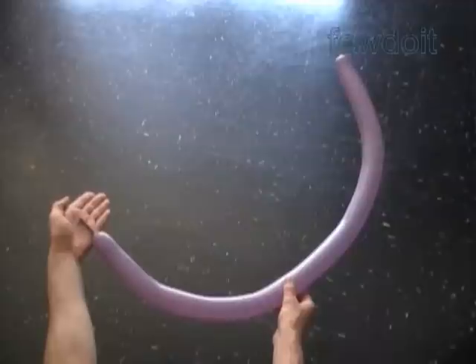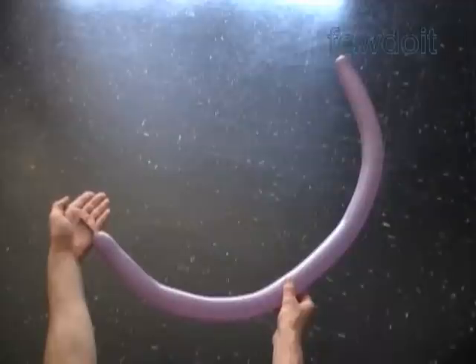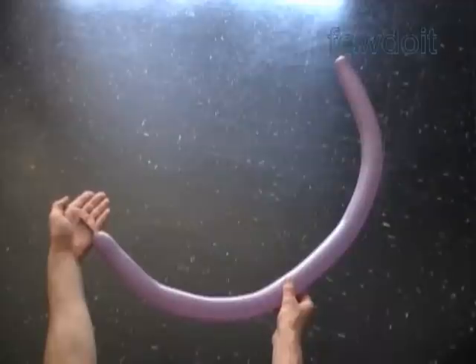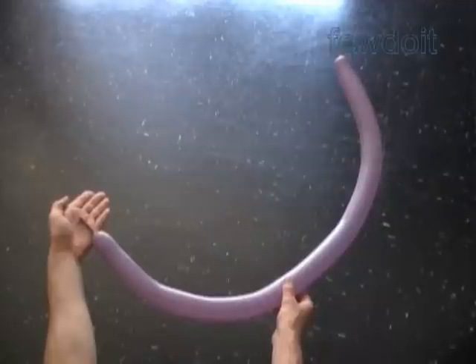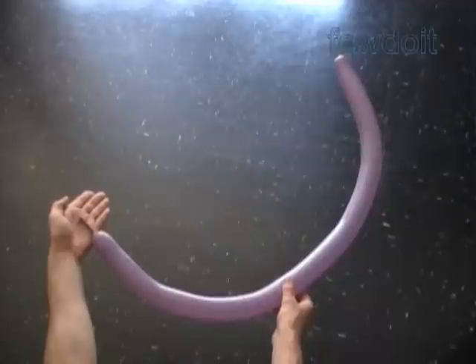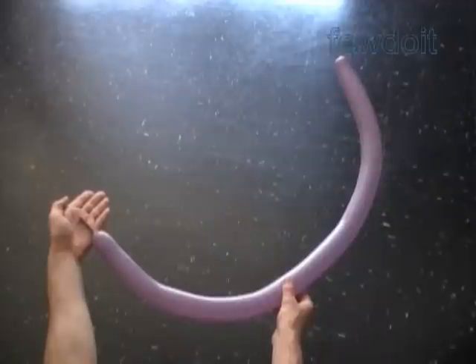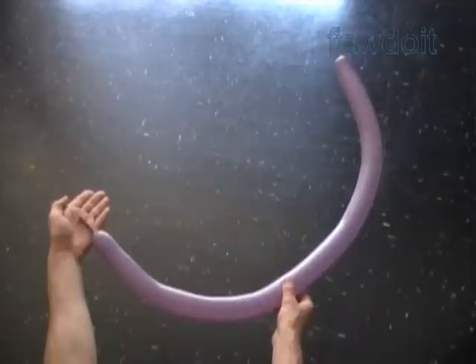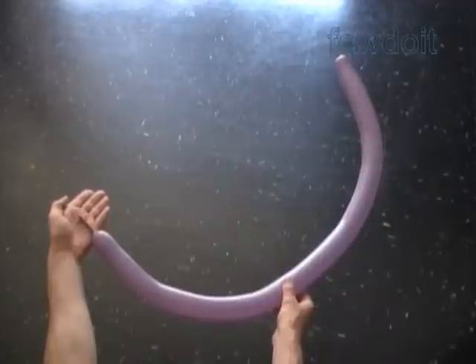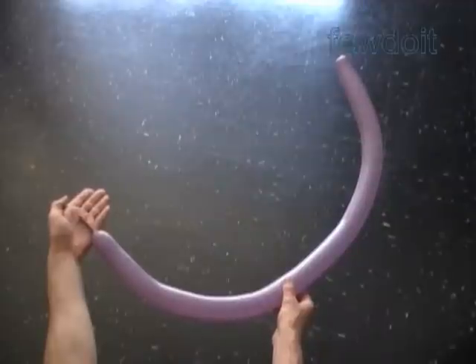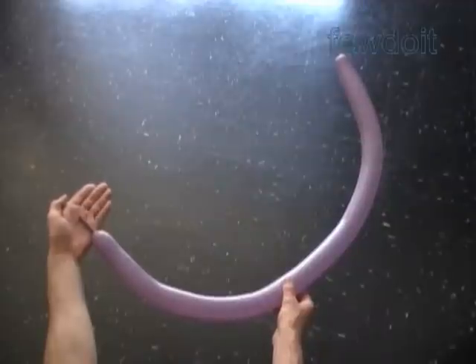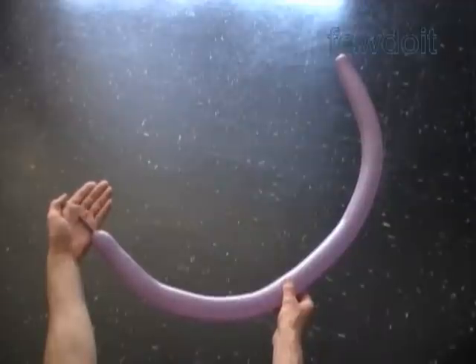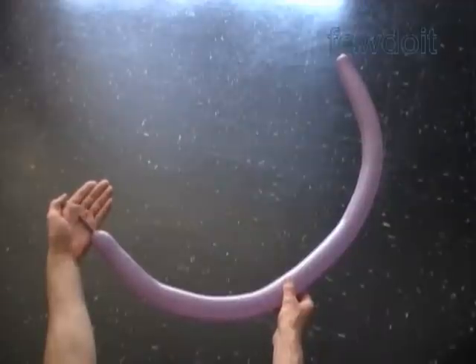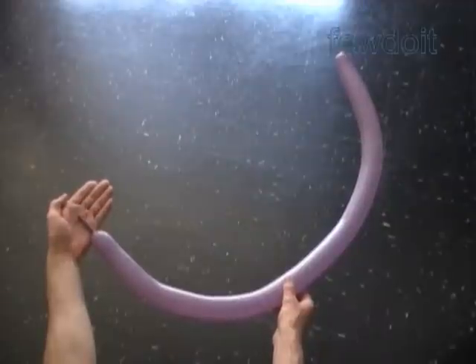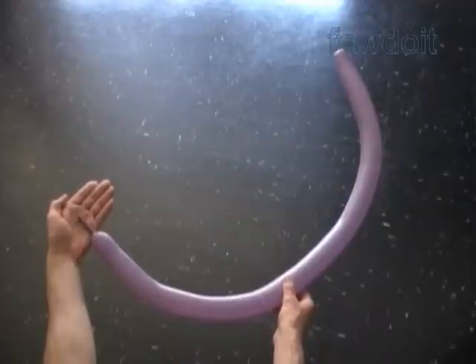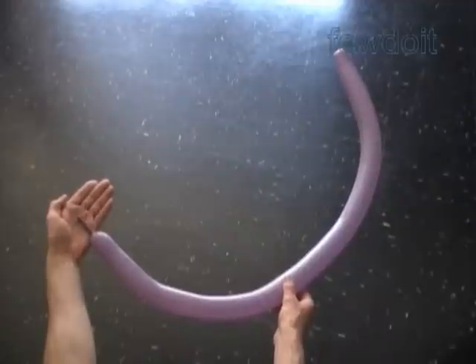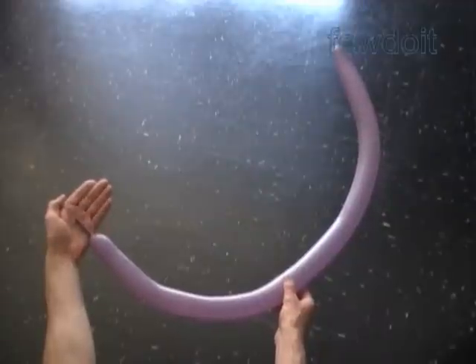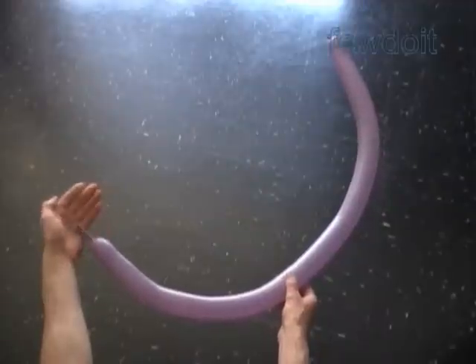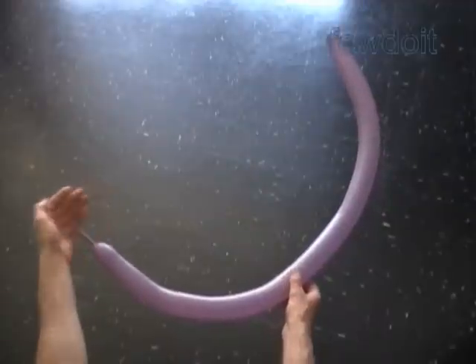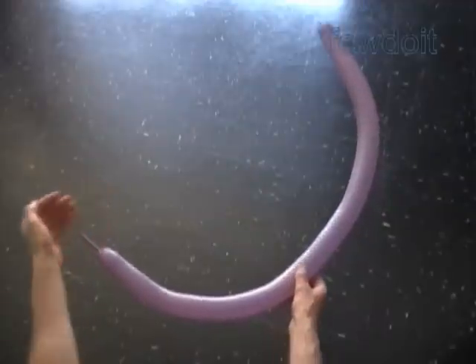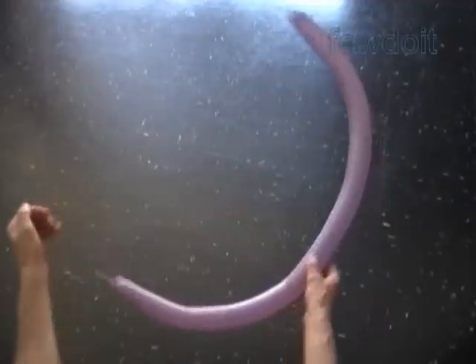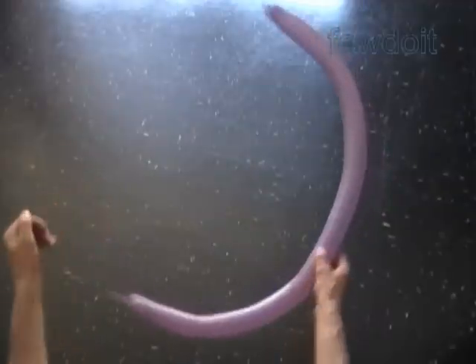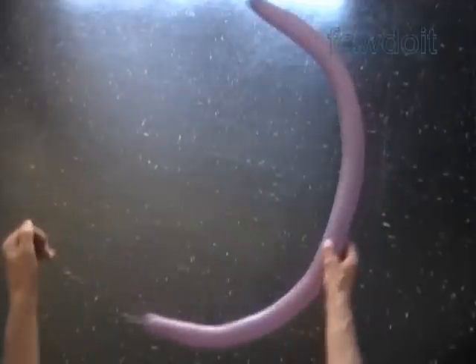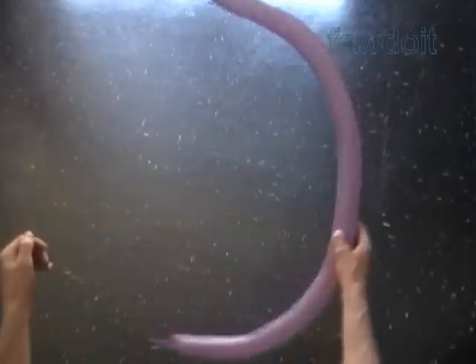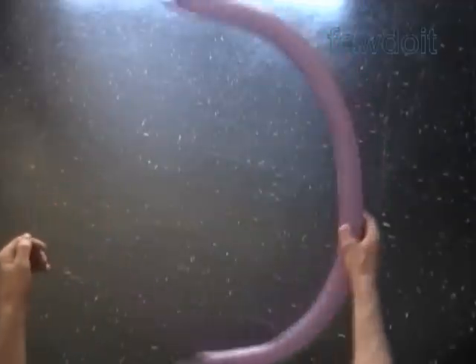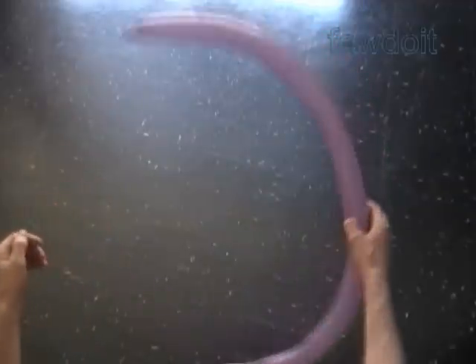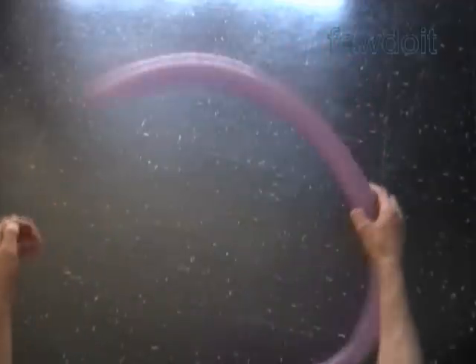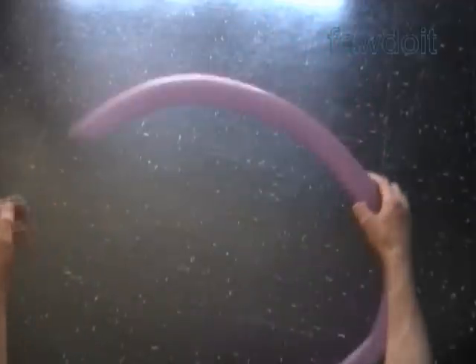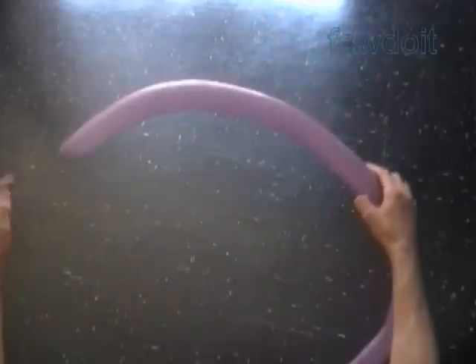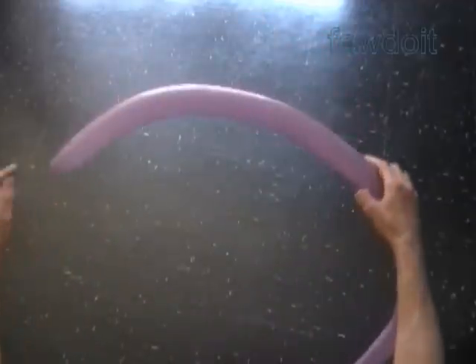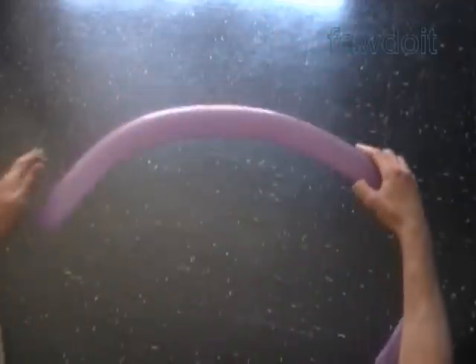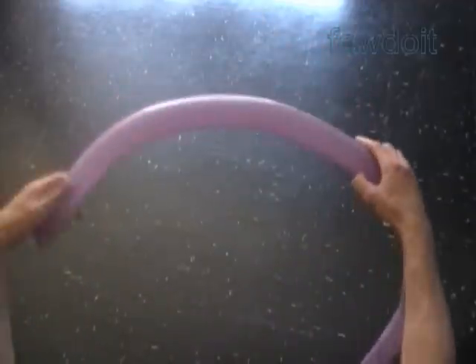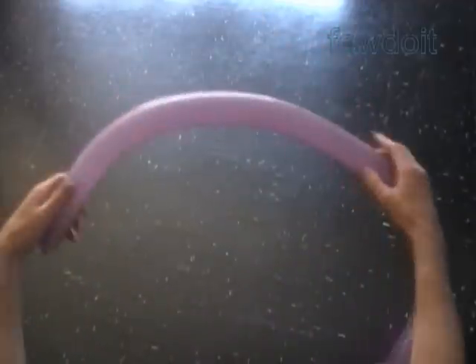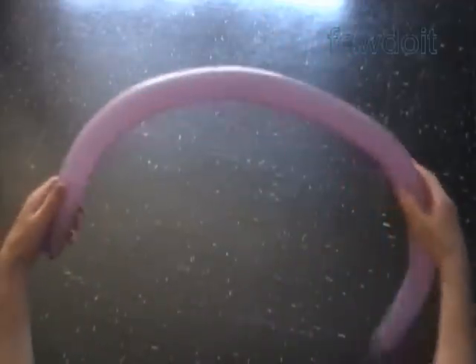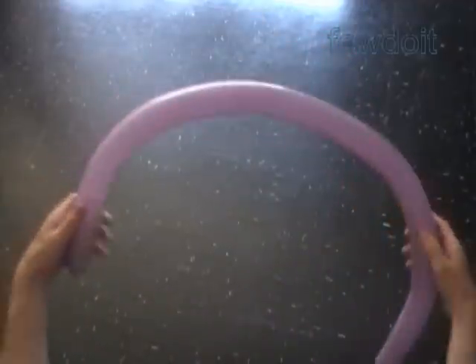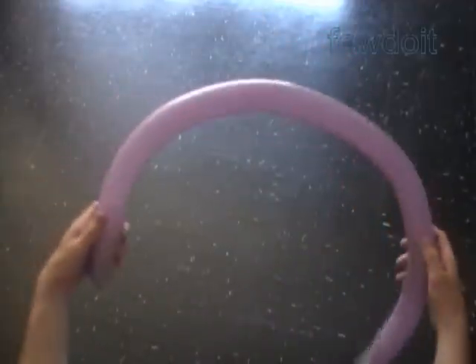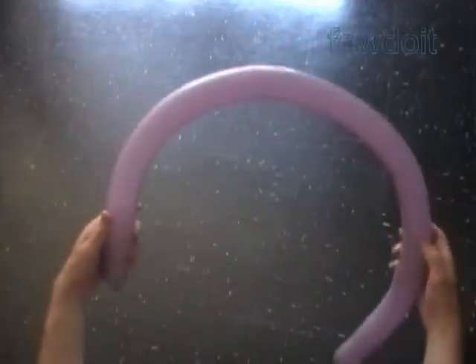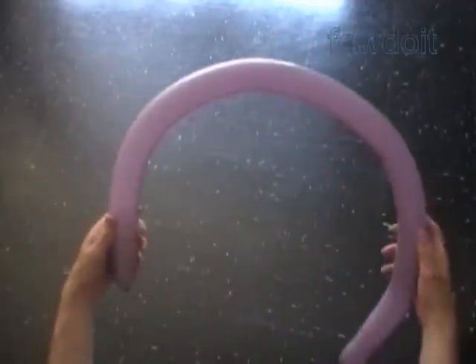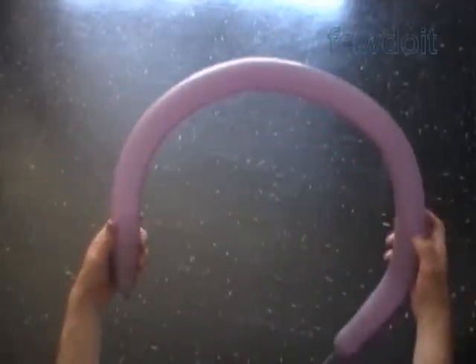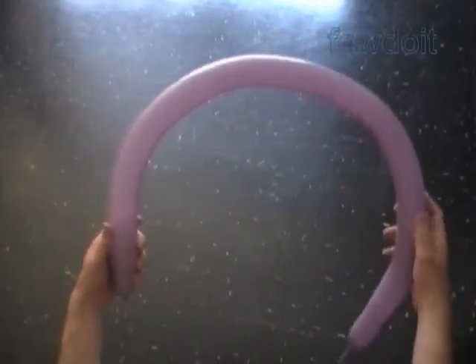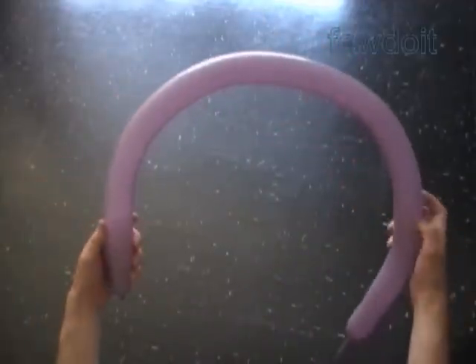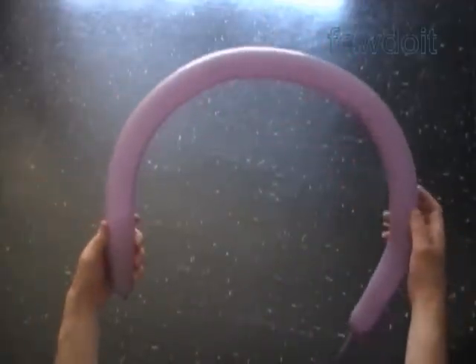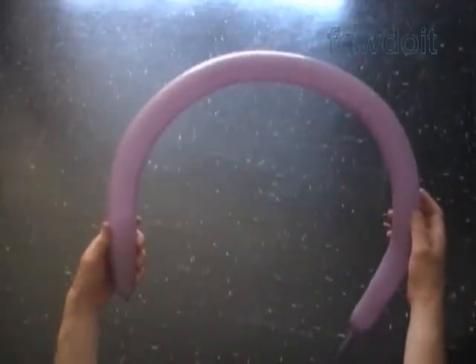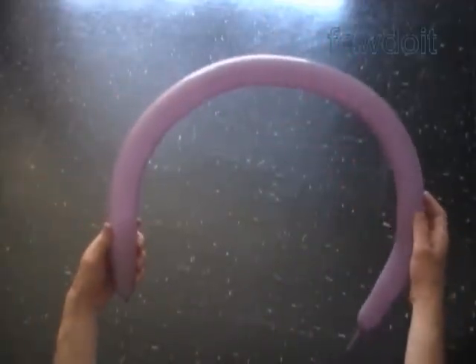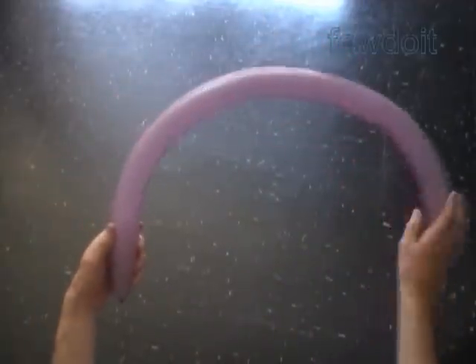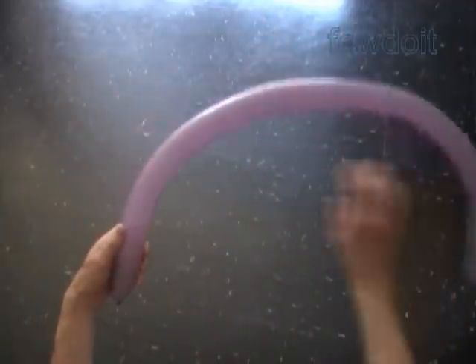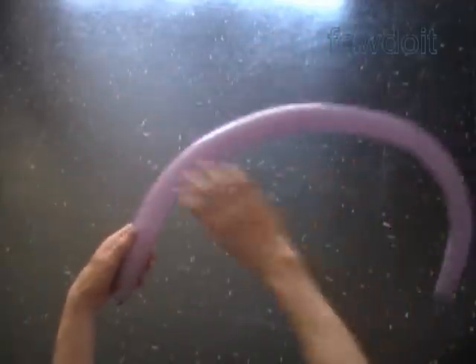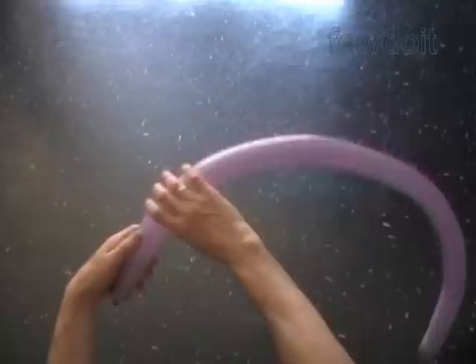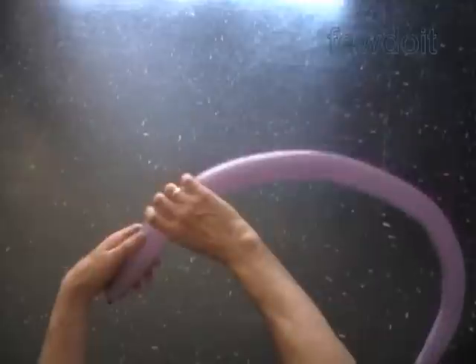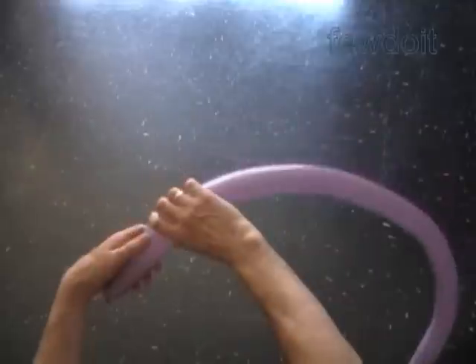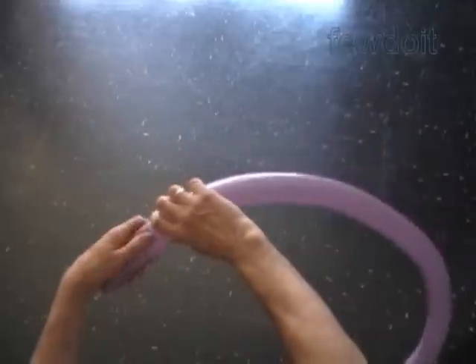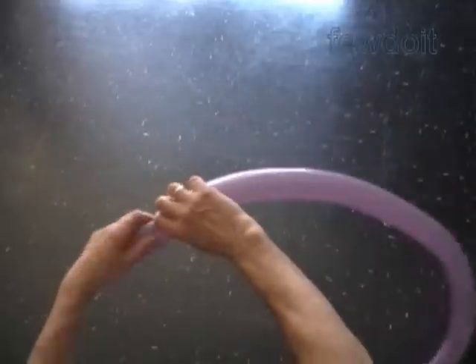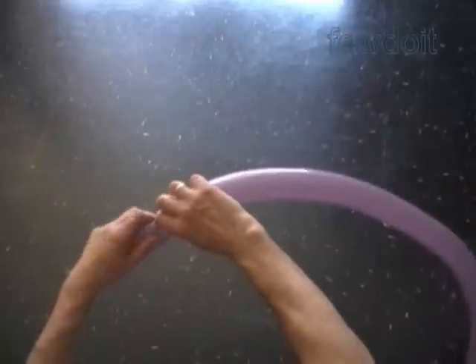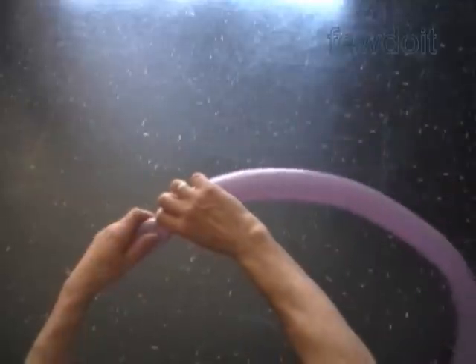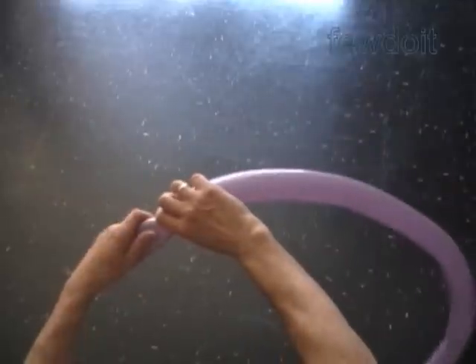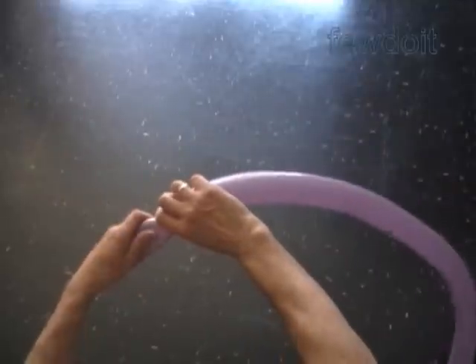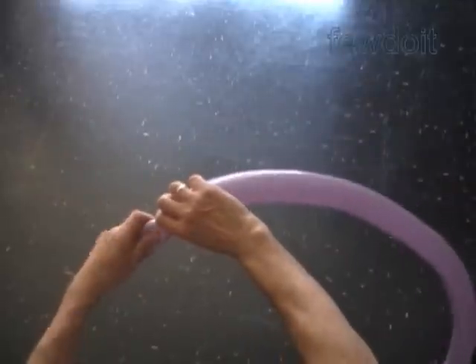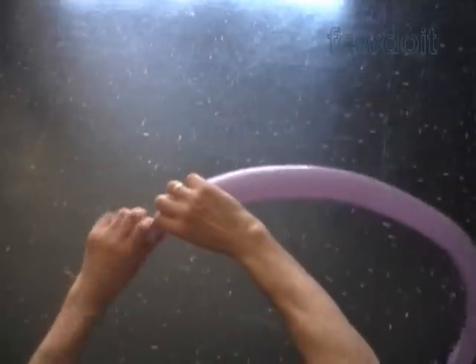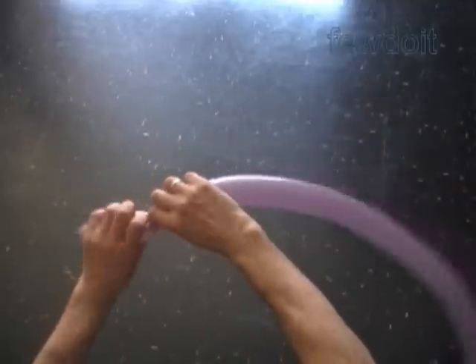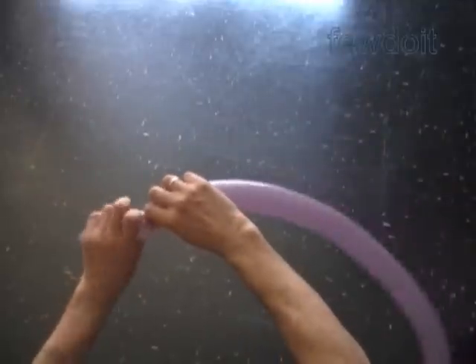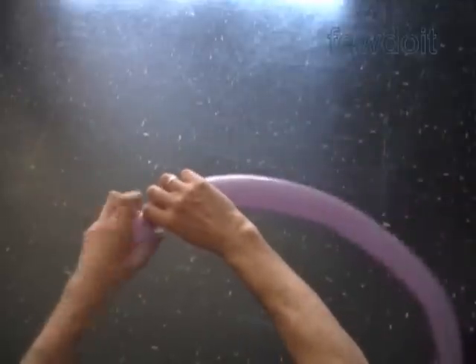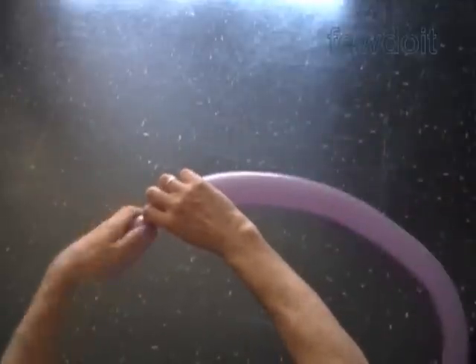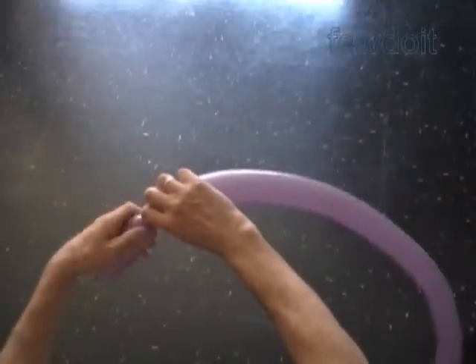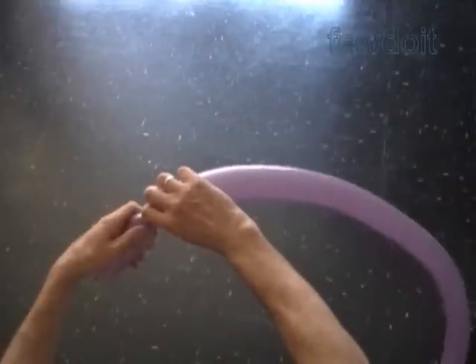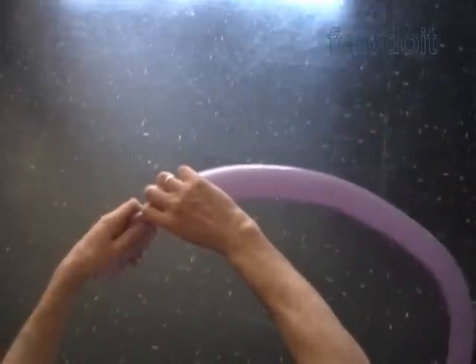Inflate a balloon leaving about one inch flat tail. Twist the first about five inch bubble.